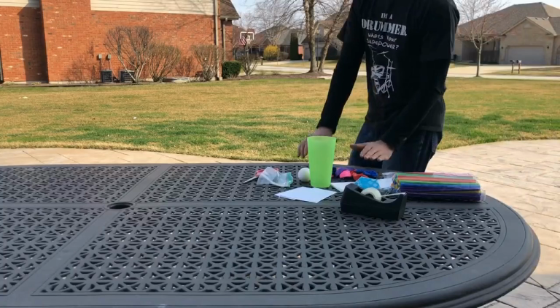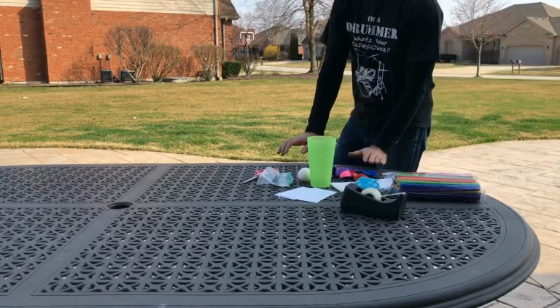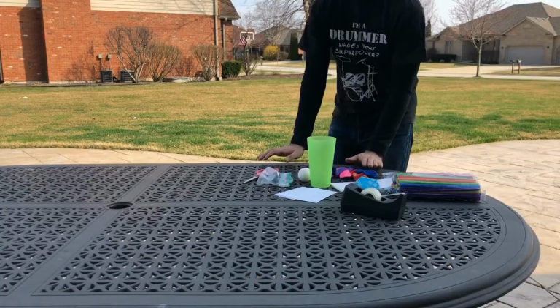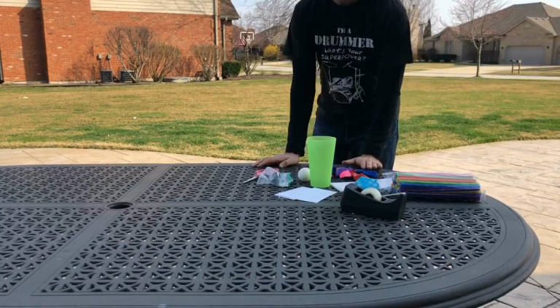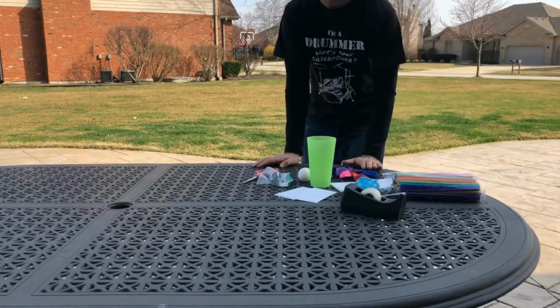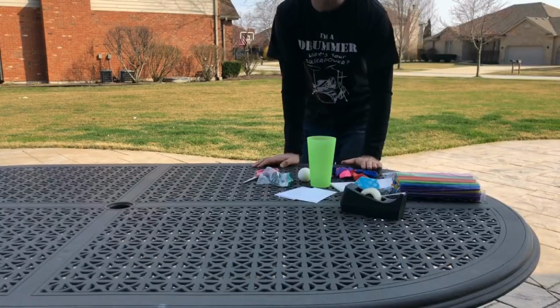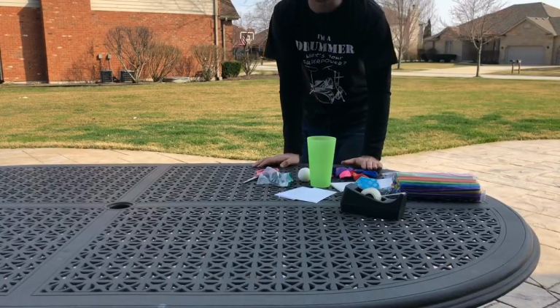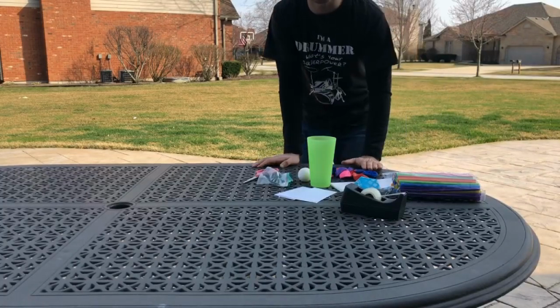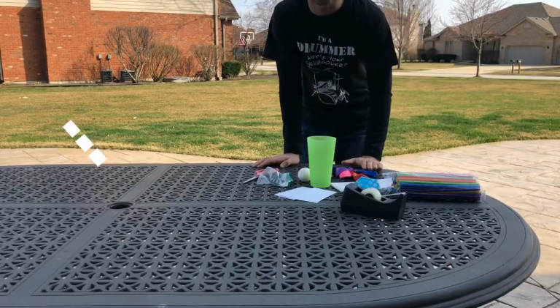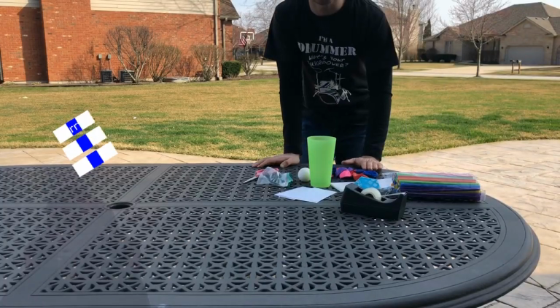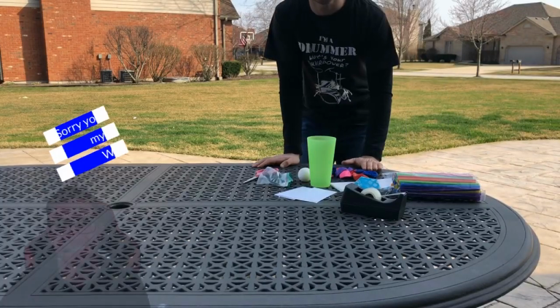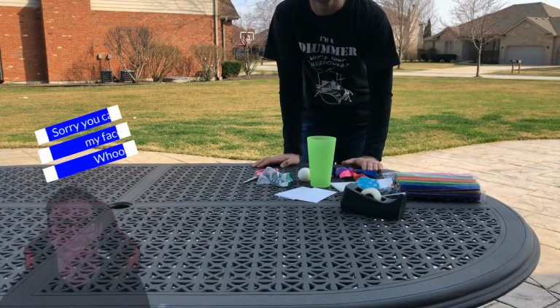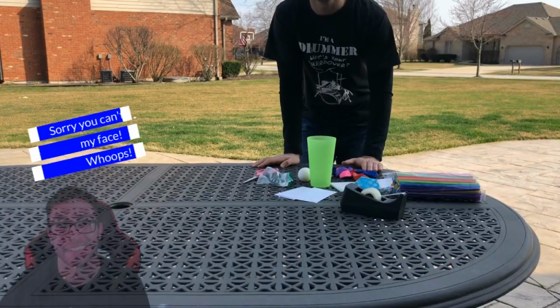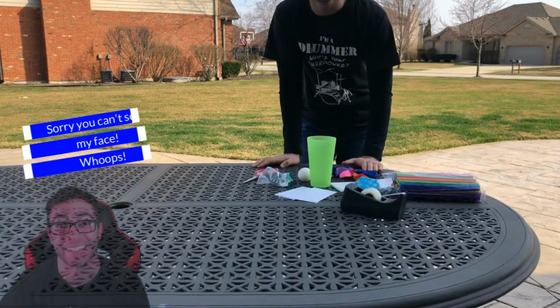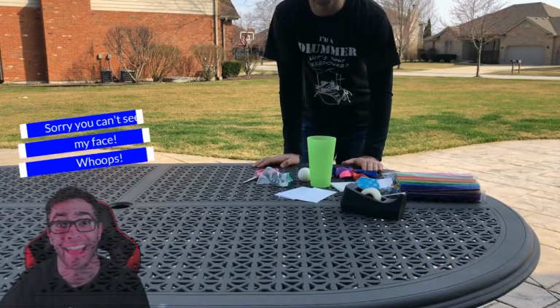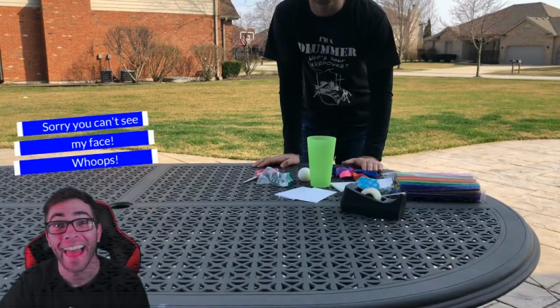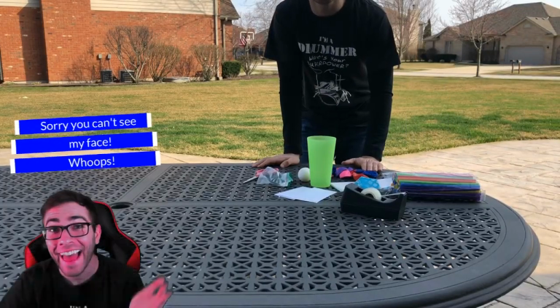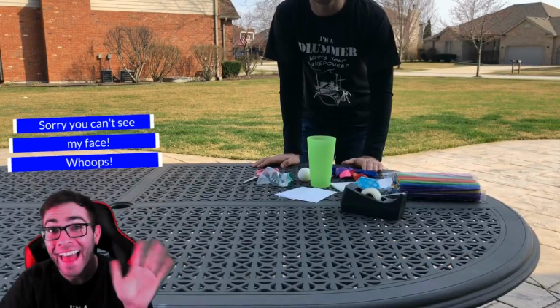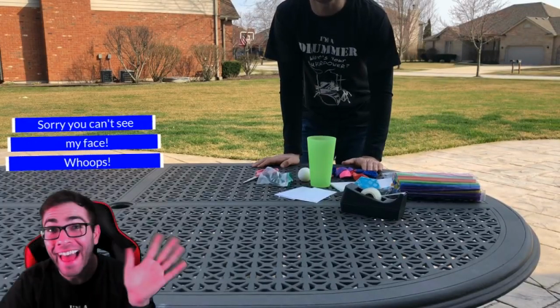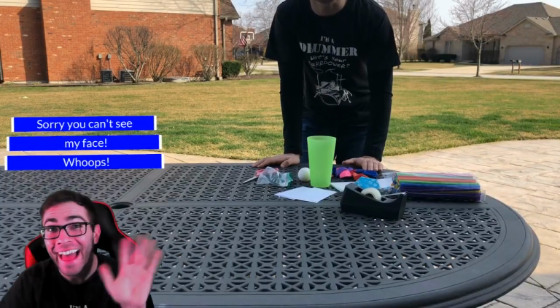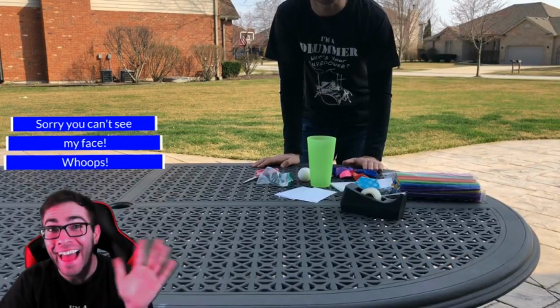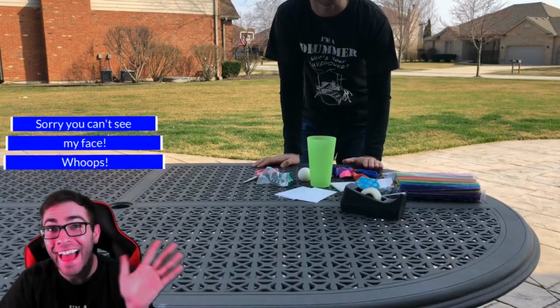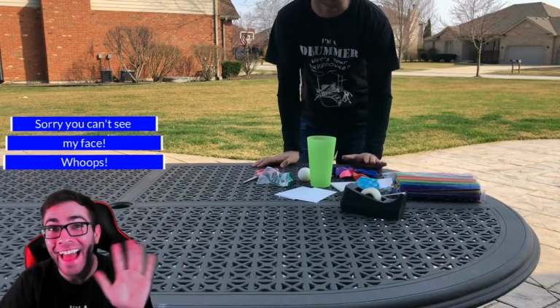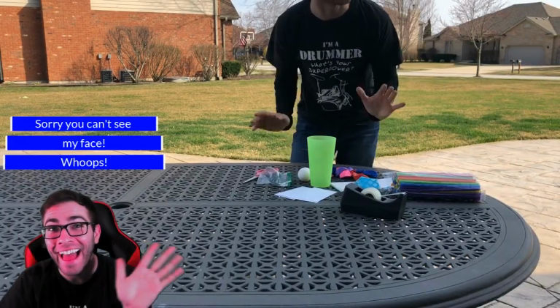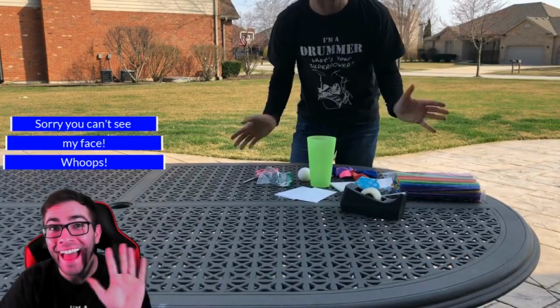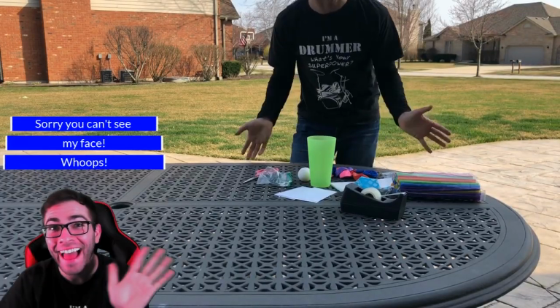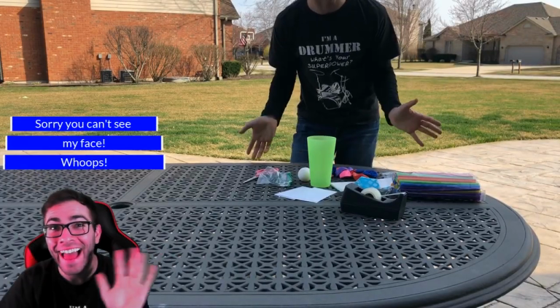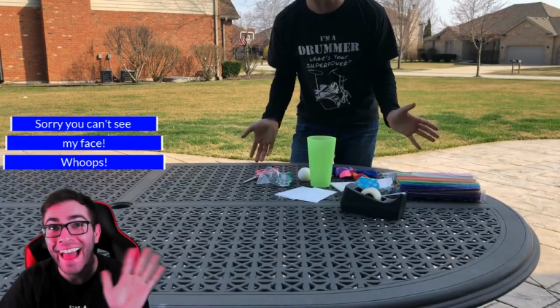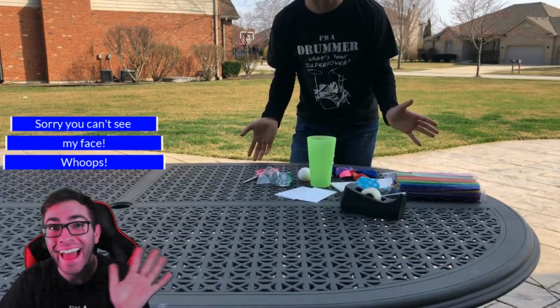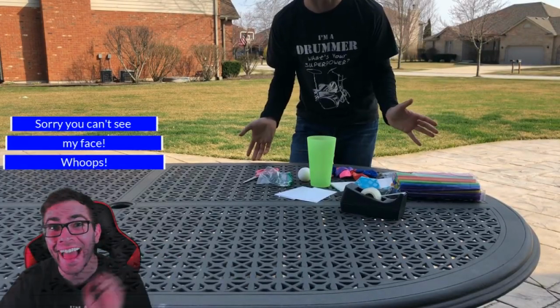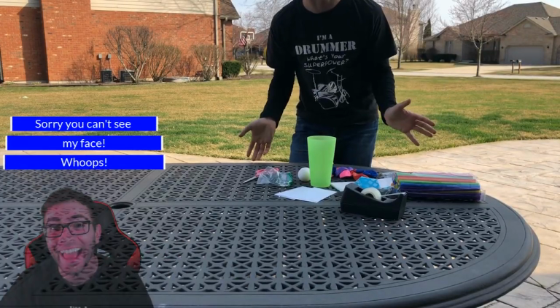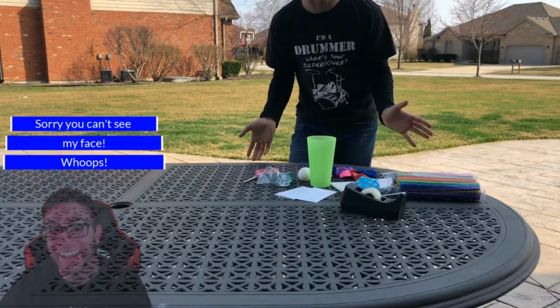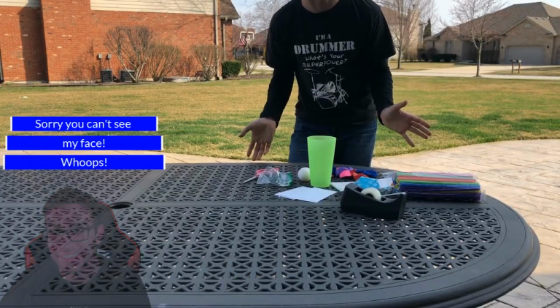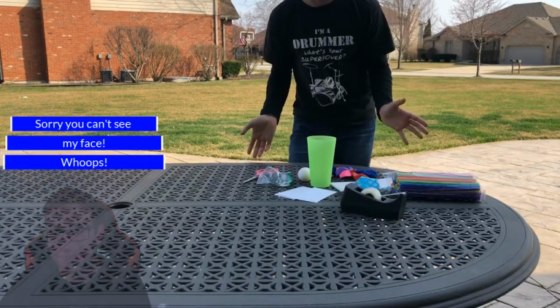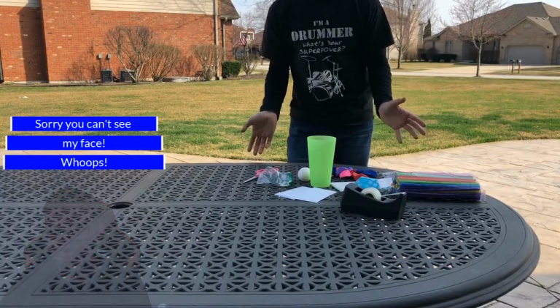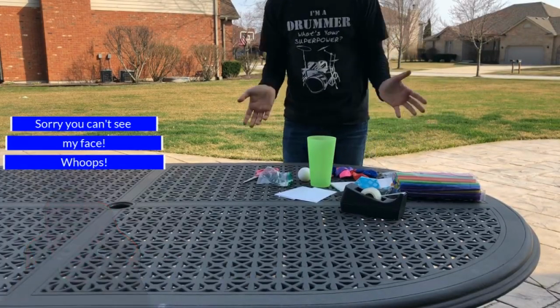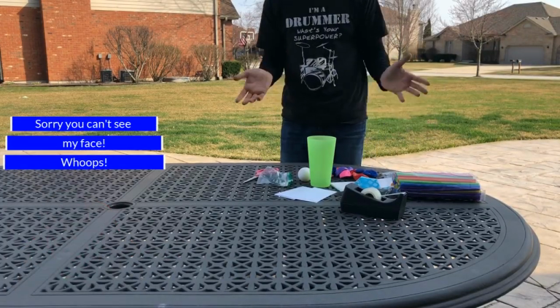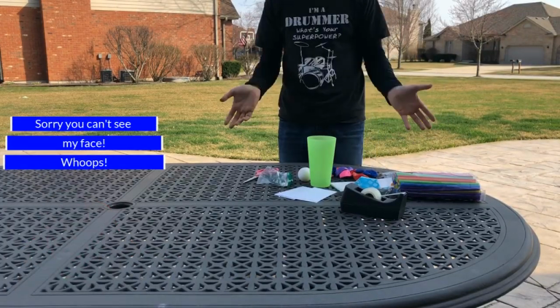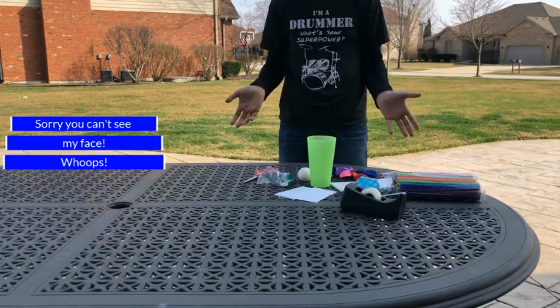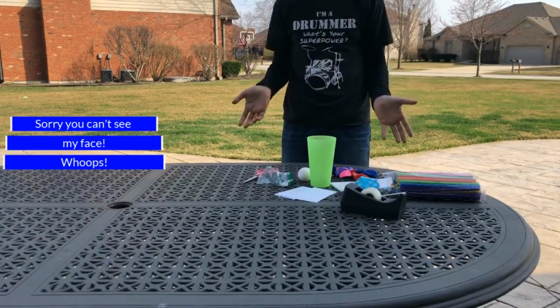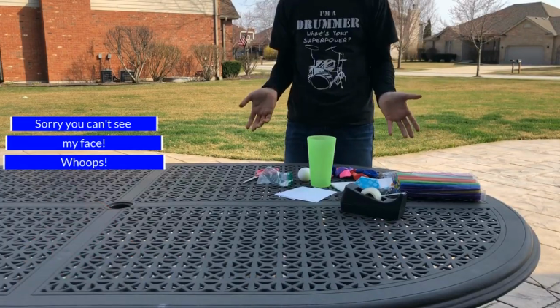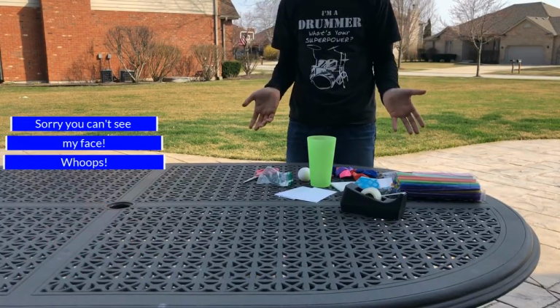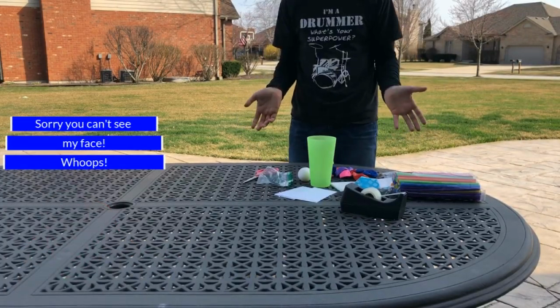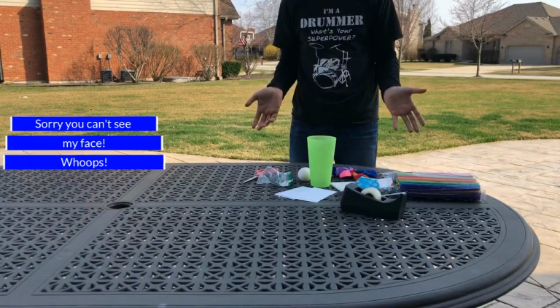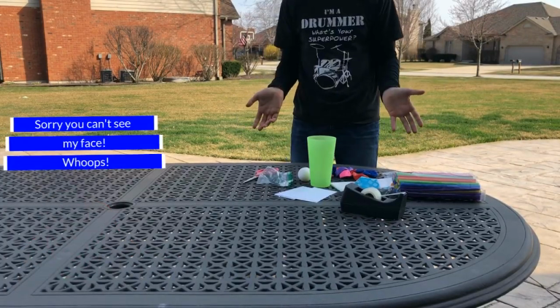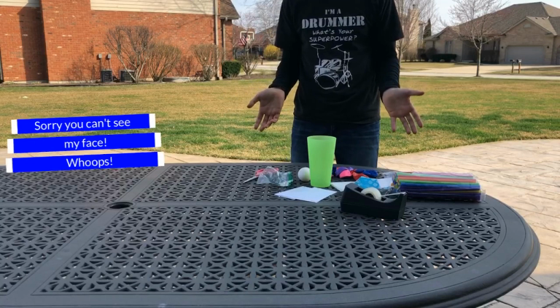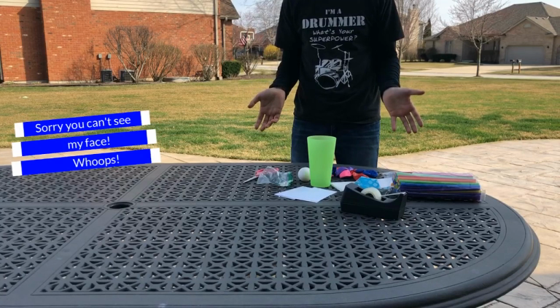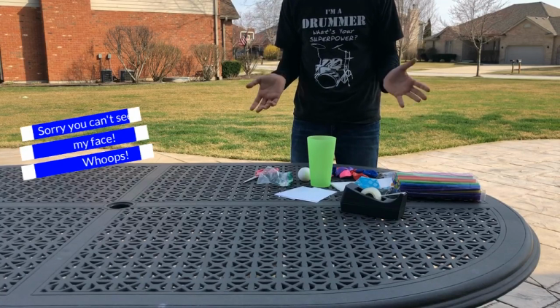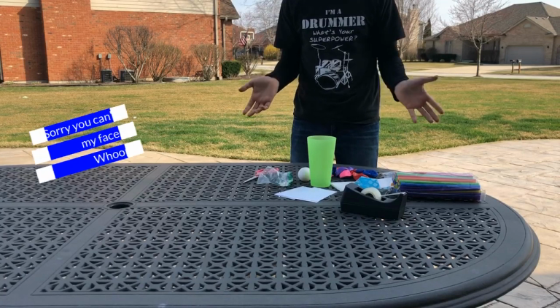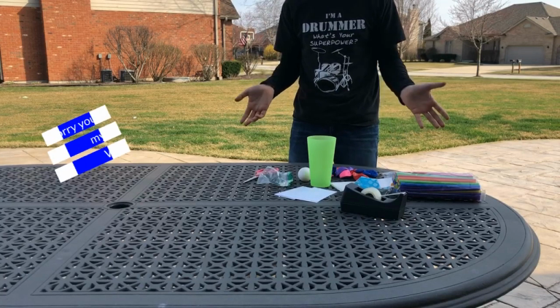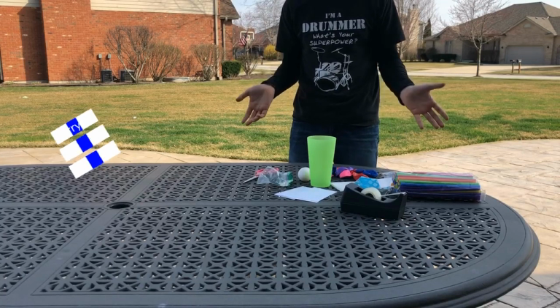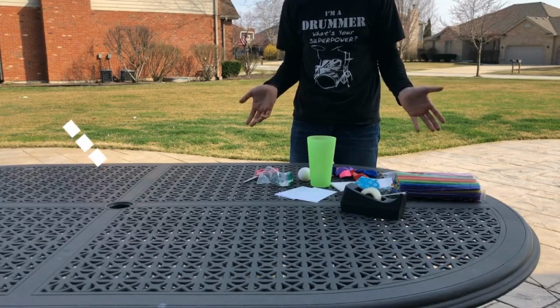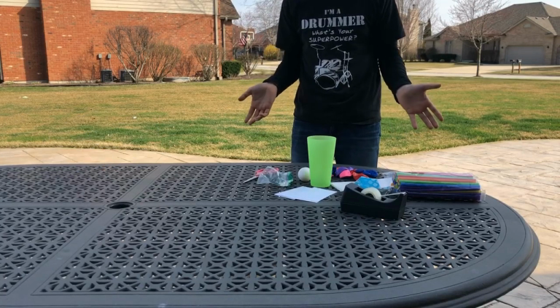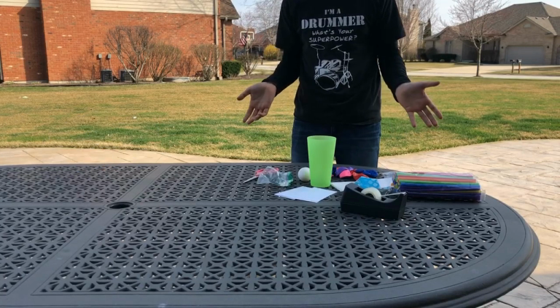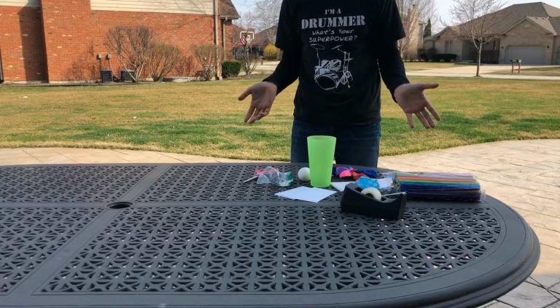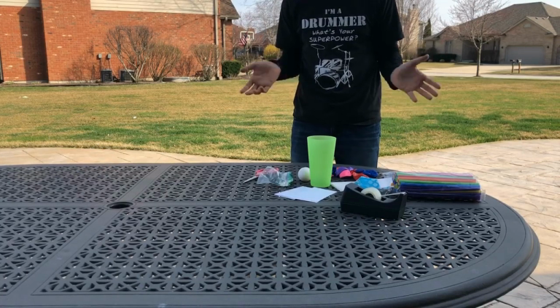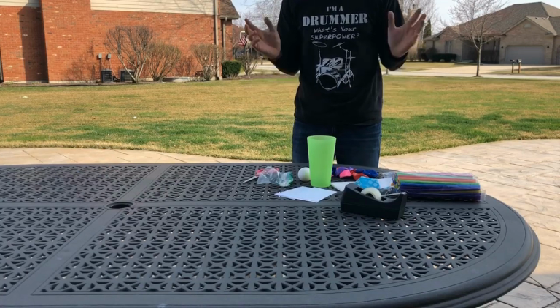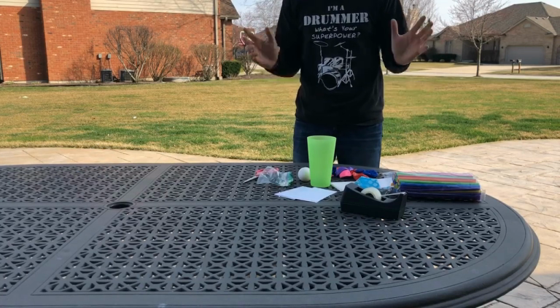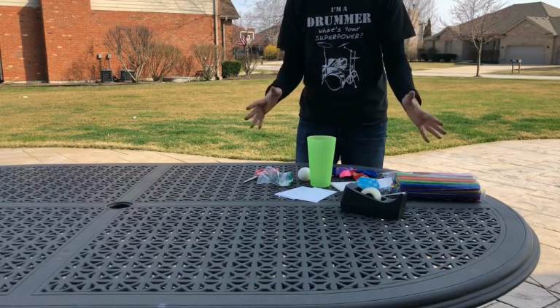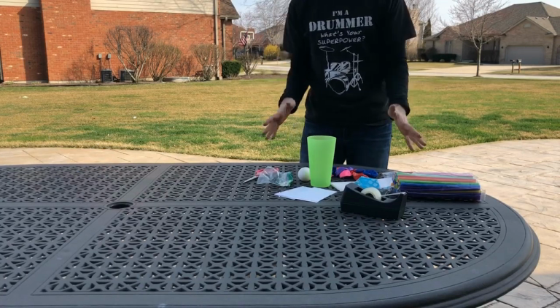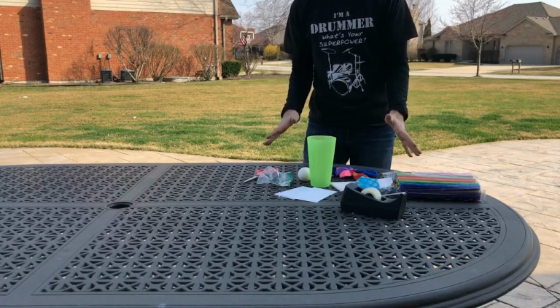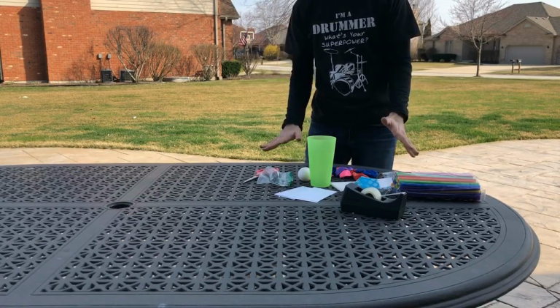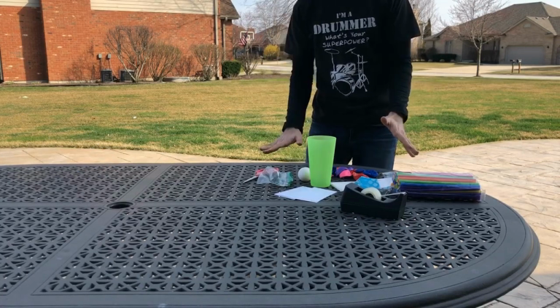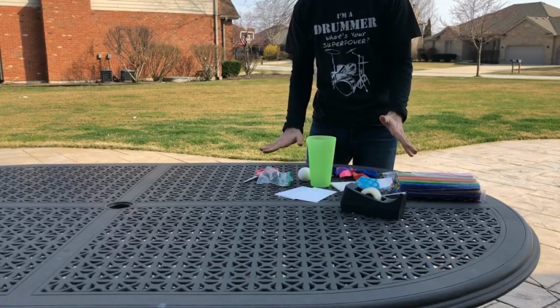Hey, what's up everybody? Today we're going to be working on a STEM challenge together, so I'm really excited to get started. So without further ado, let's get to it.